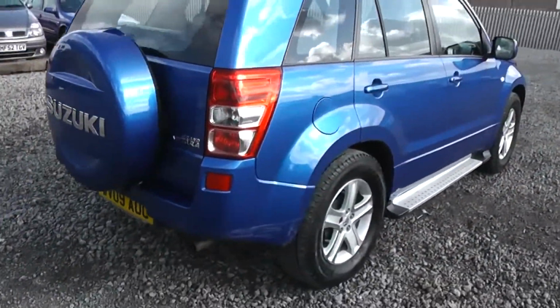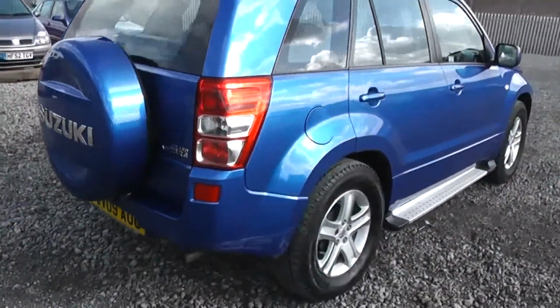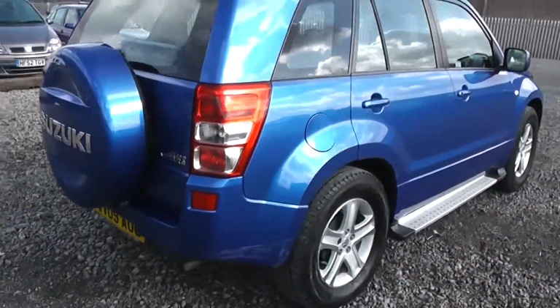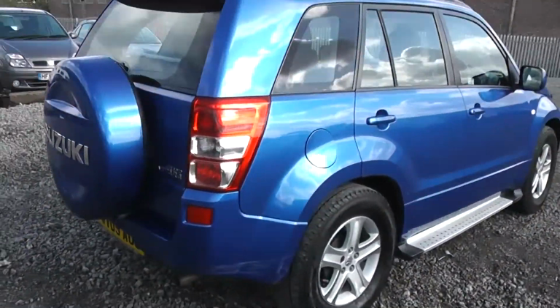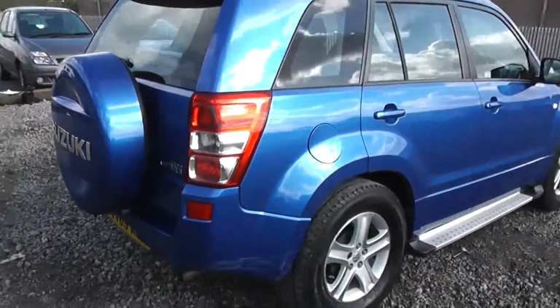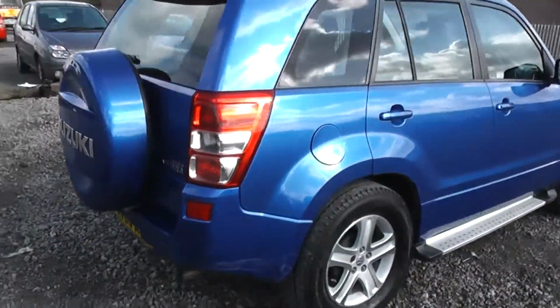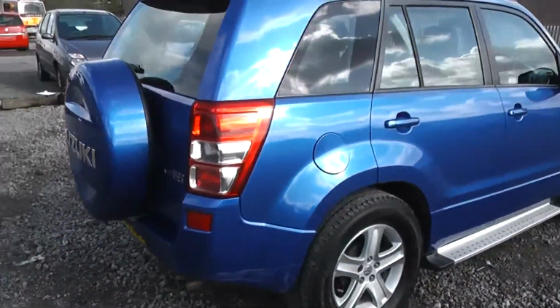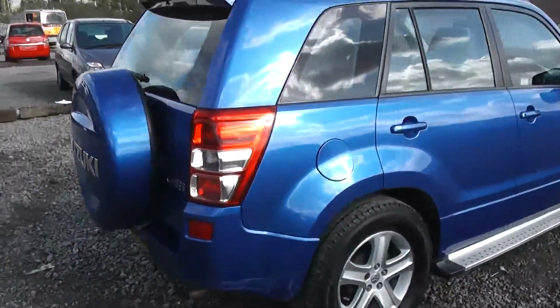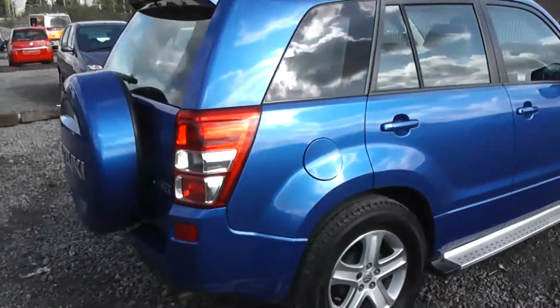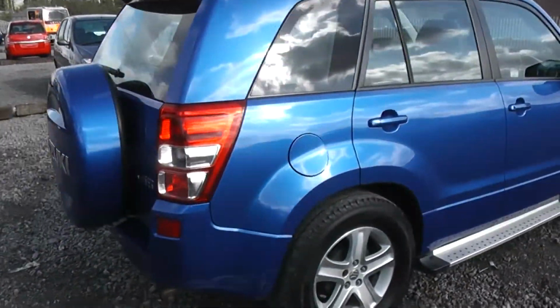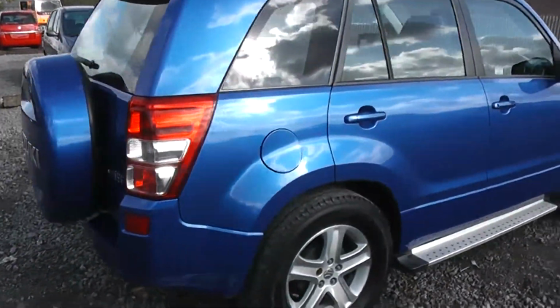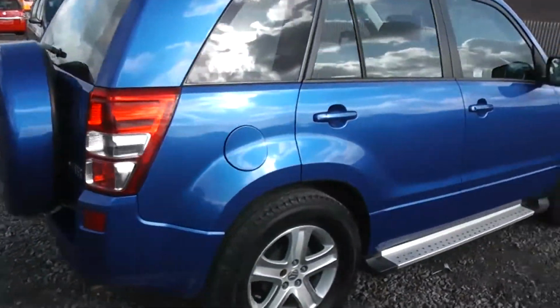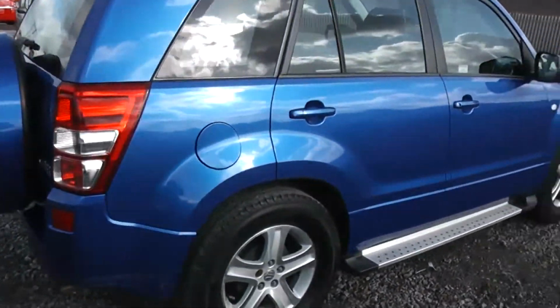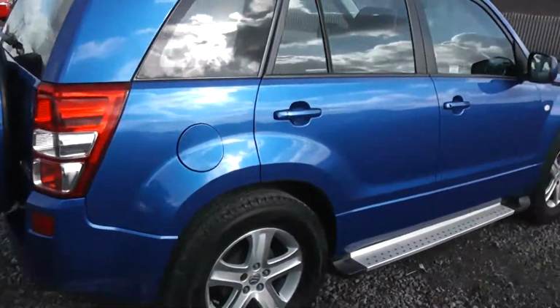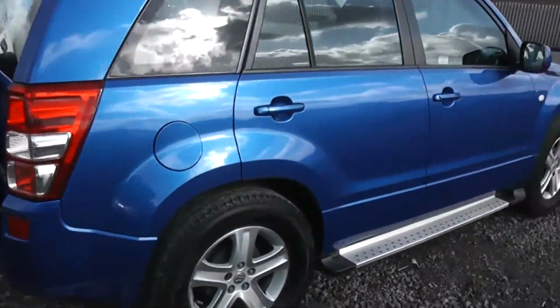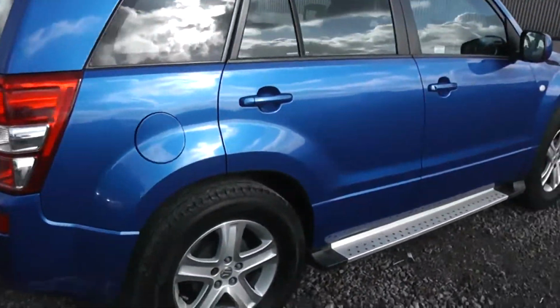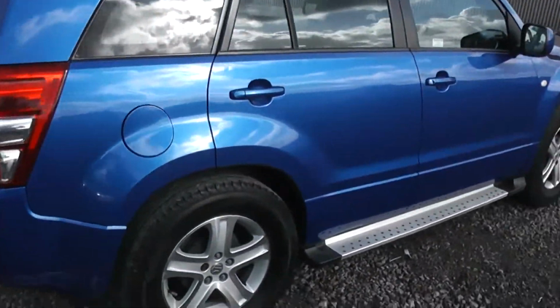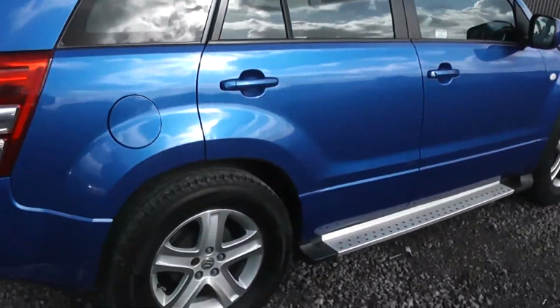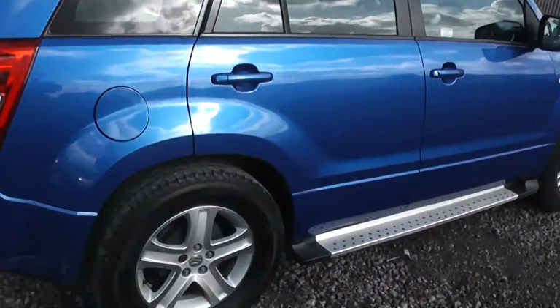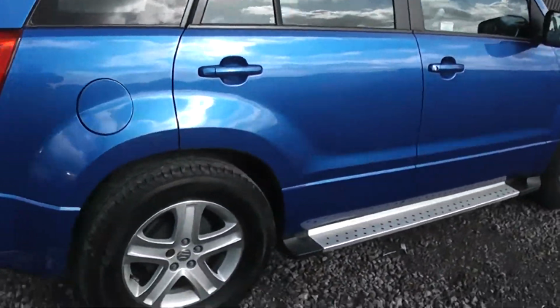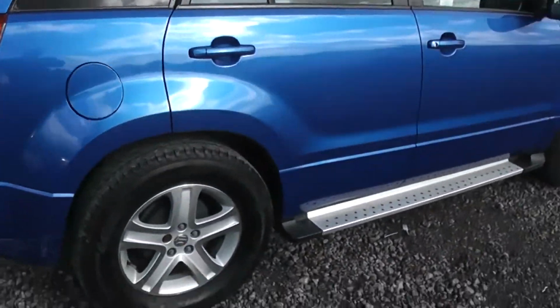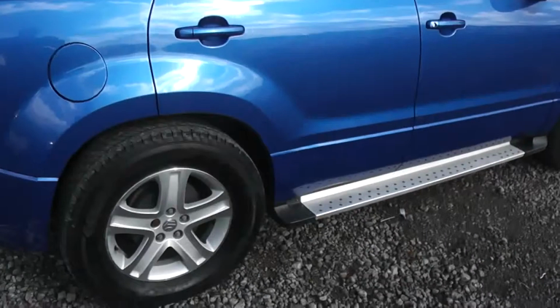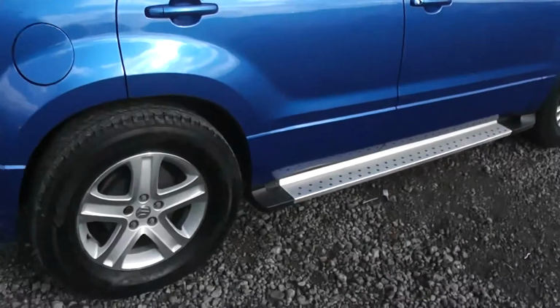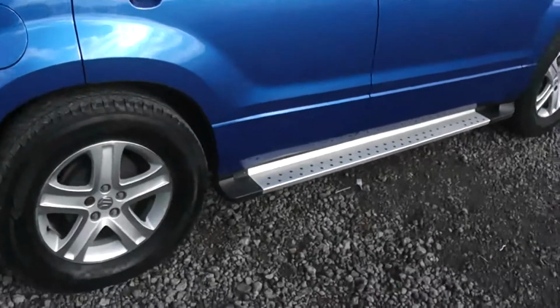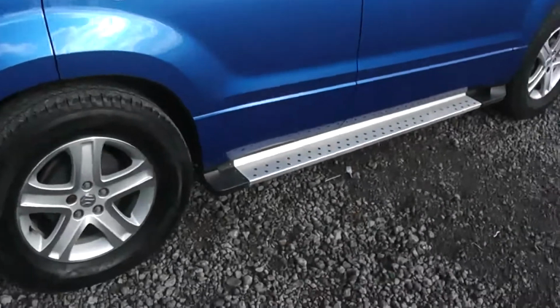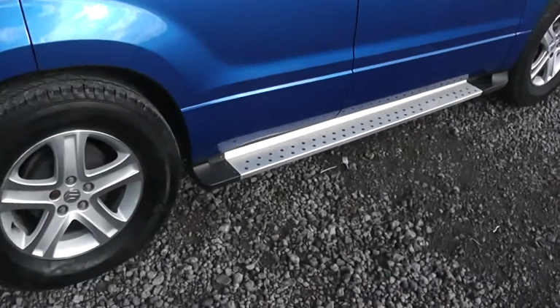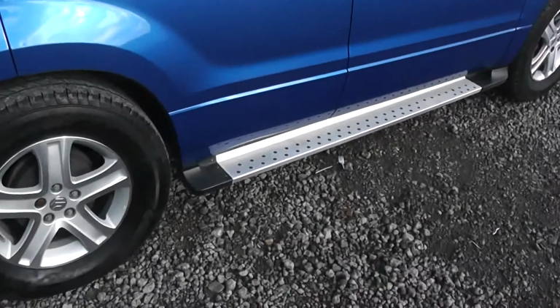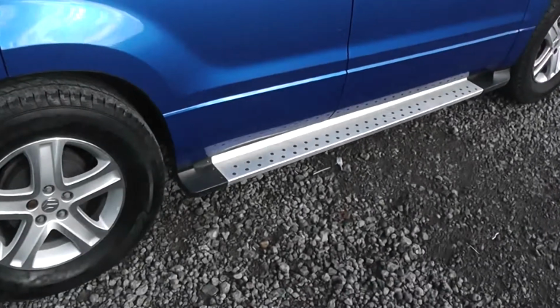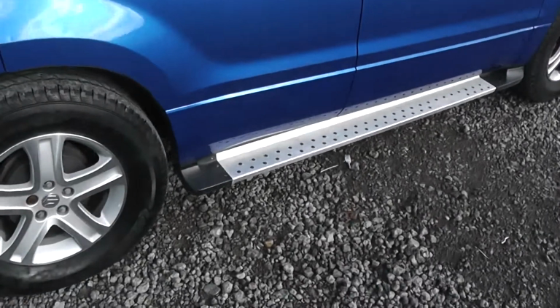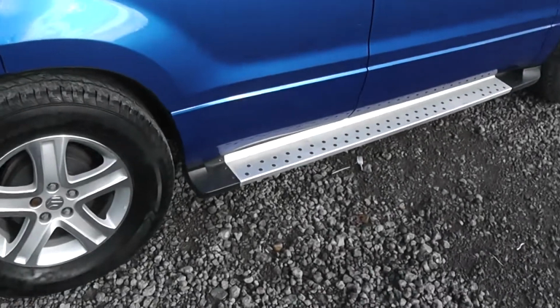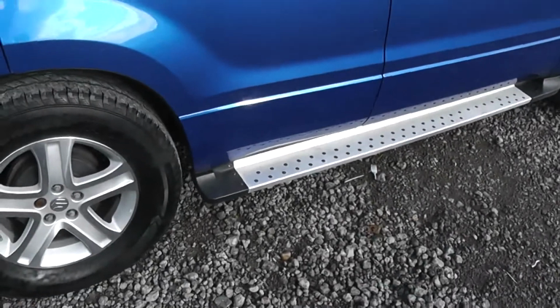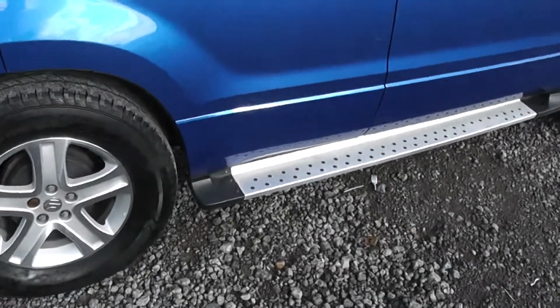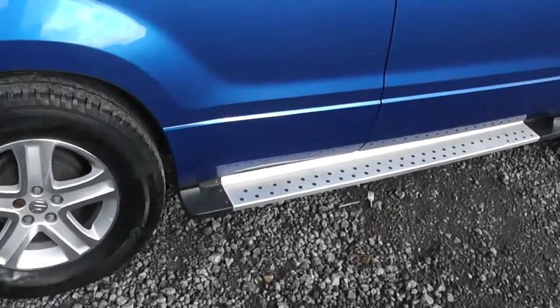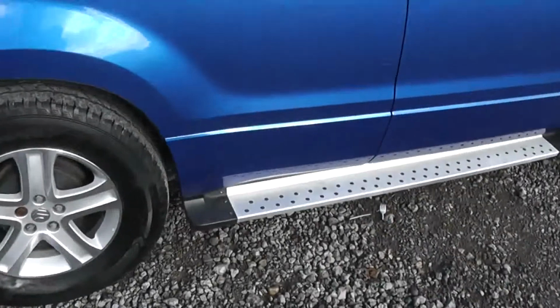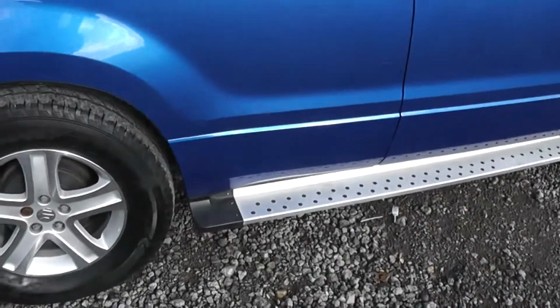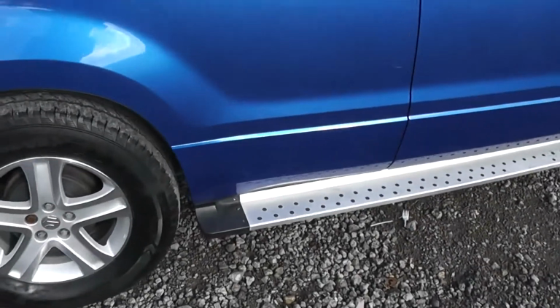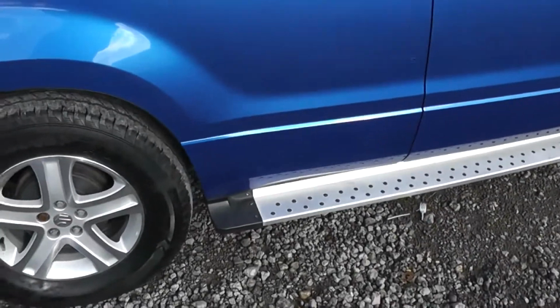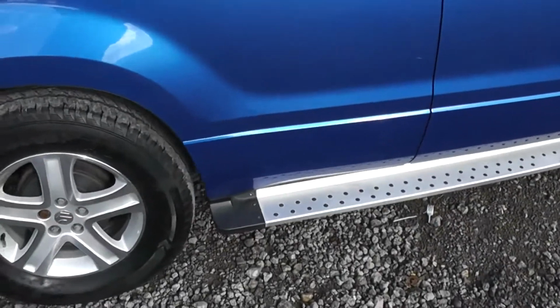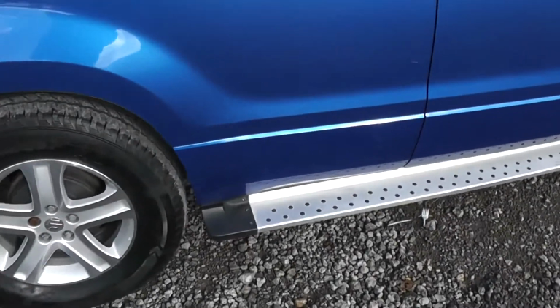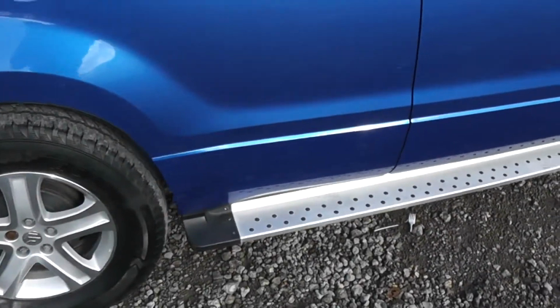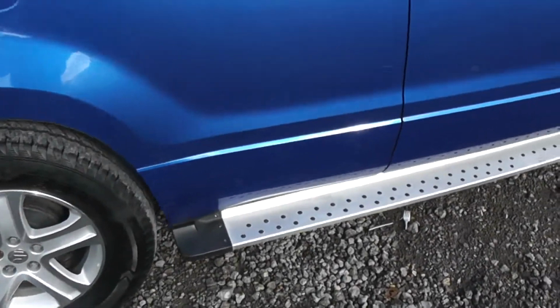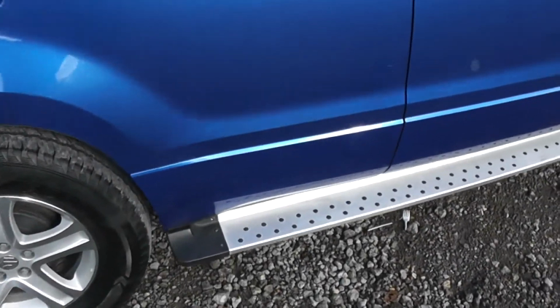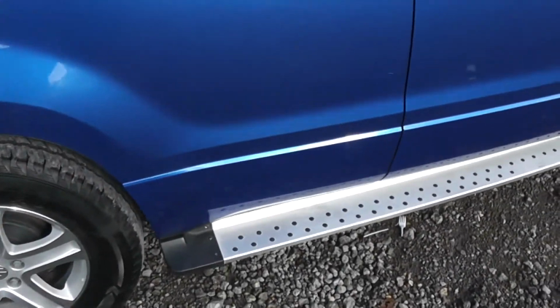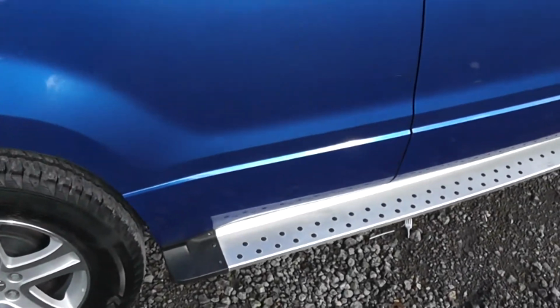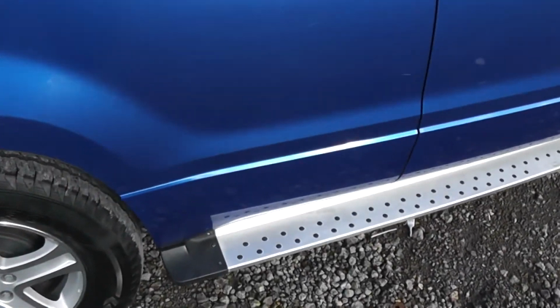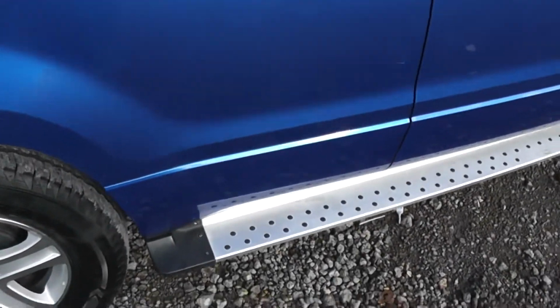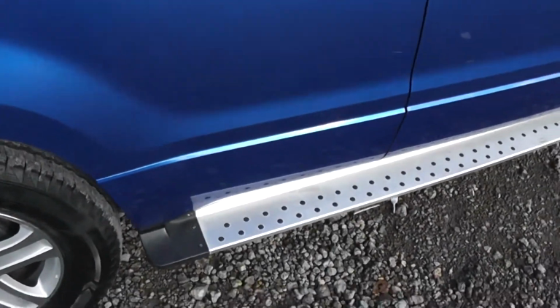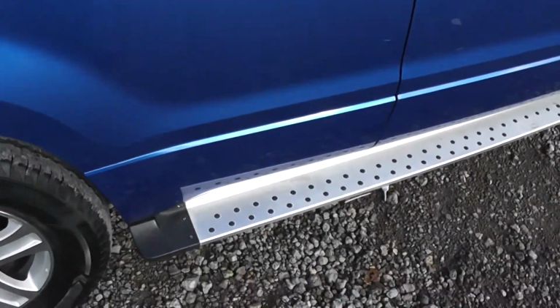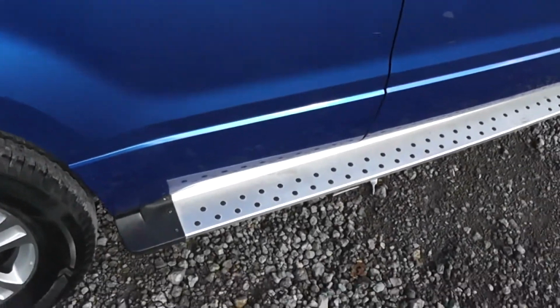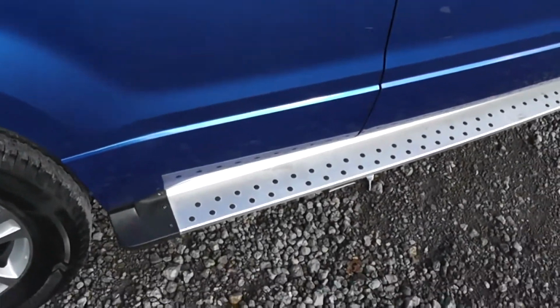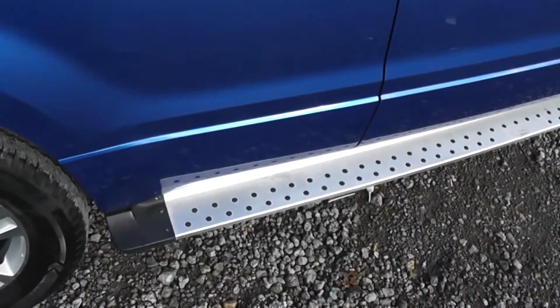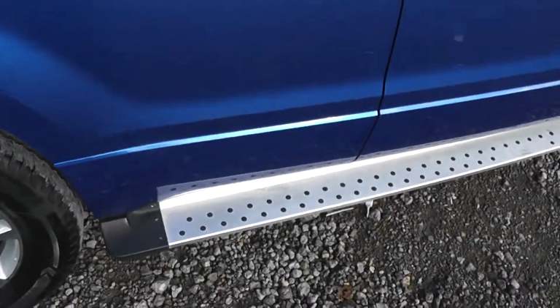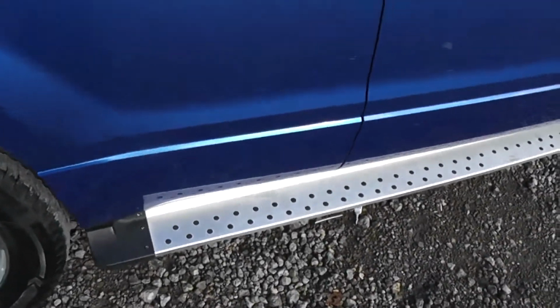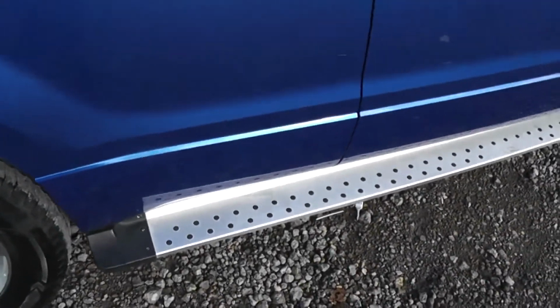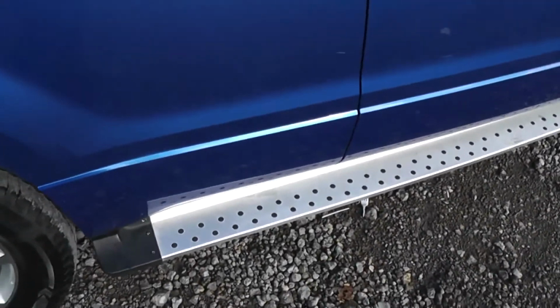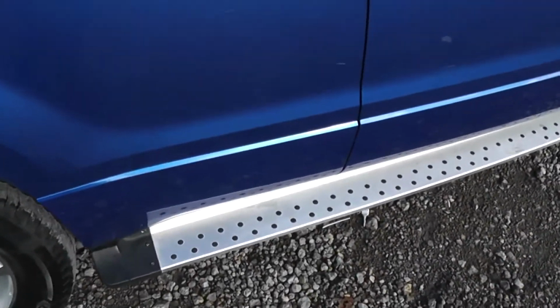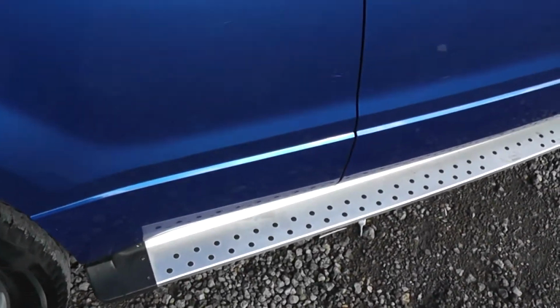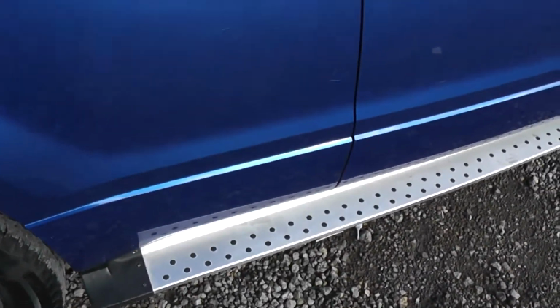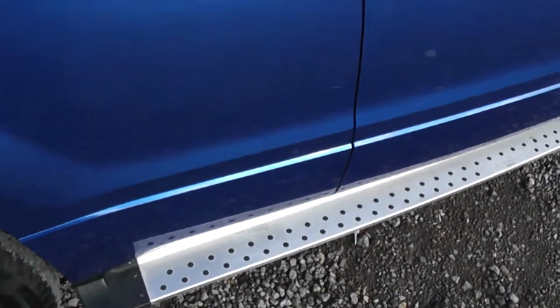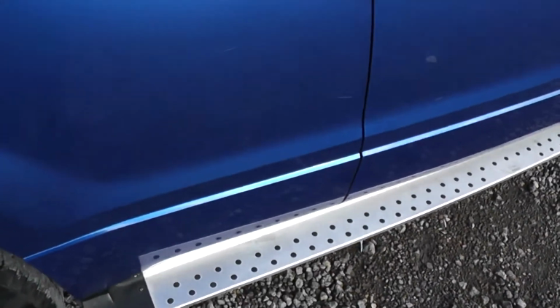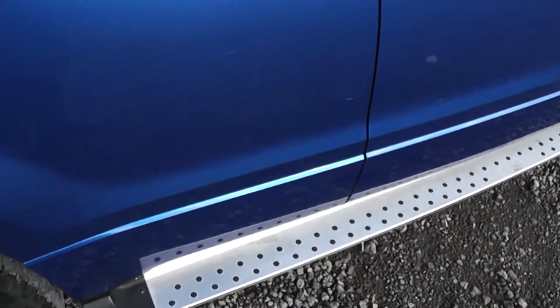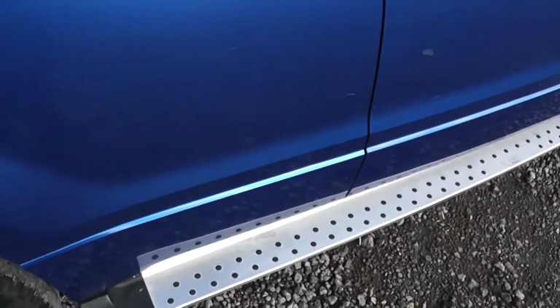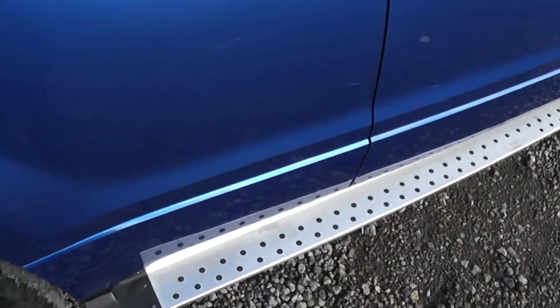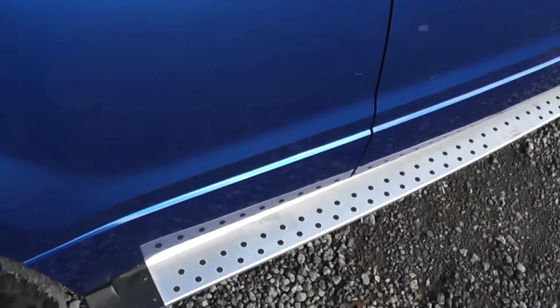On the other side of the model, as you can see at the bottom, we do have the side step. This is silver in colour with a black dotted pattern.